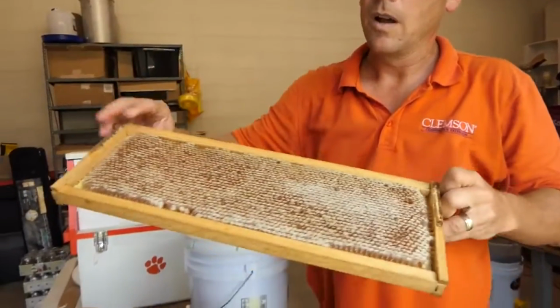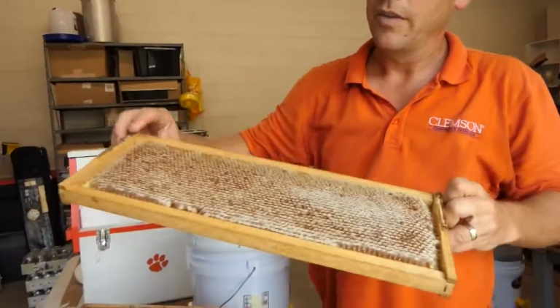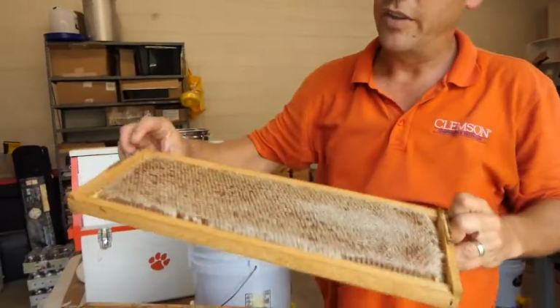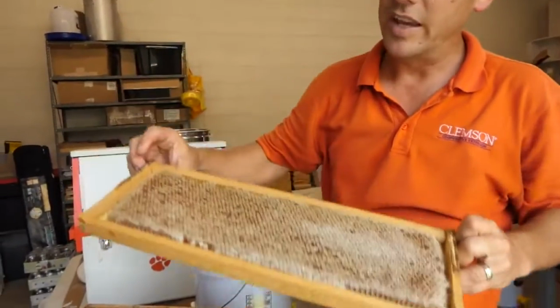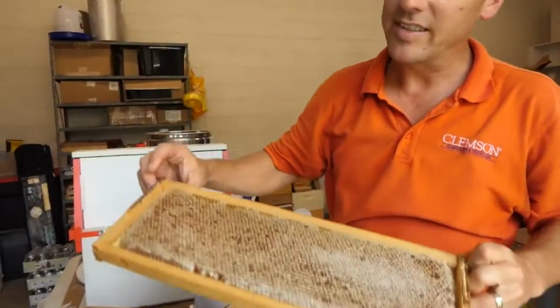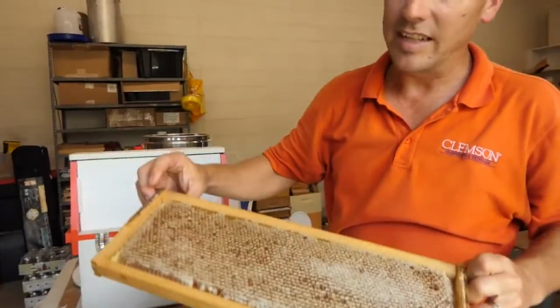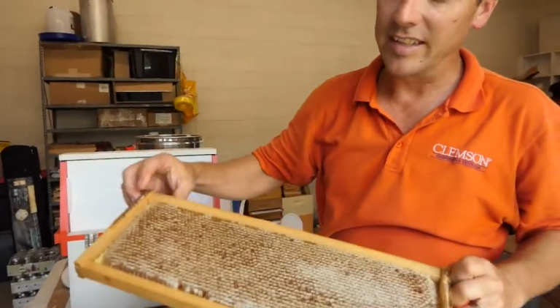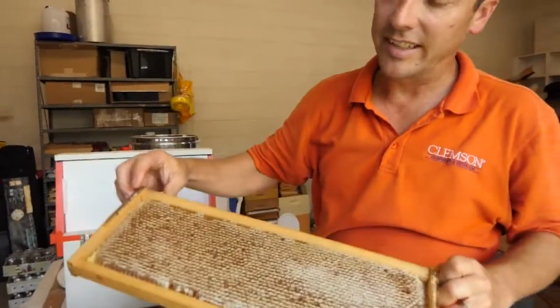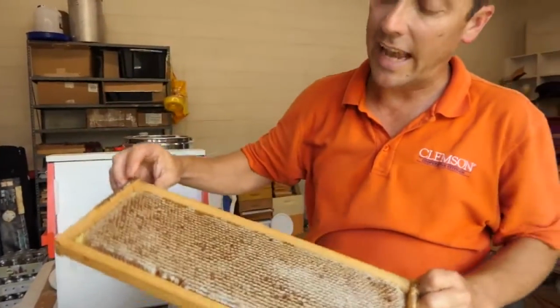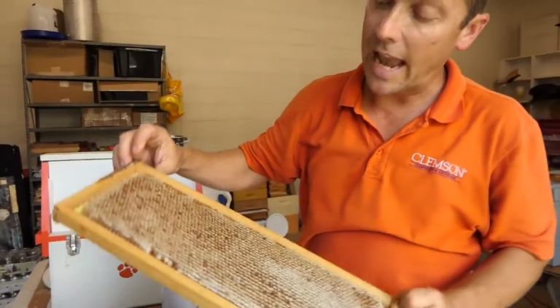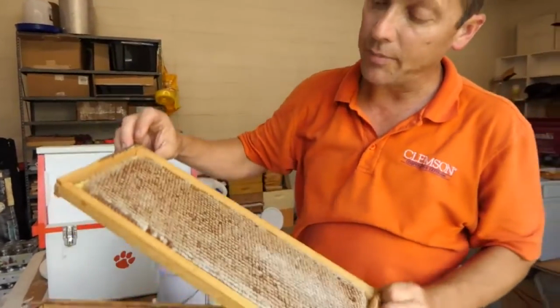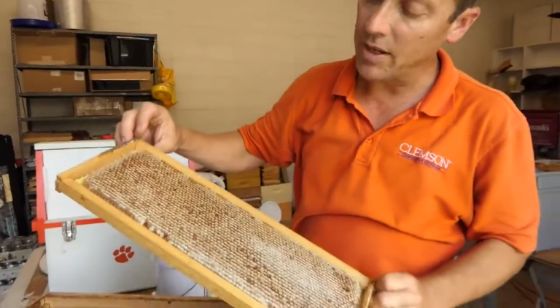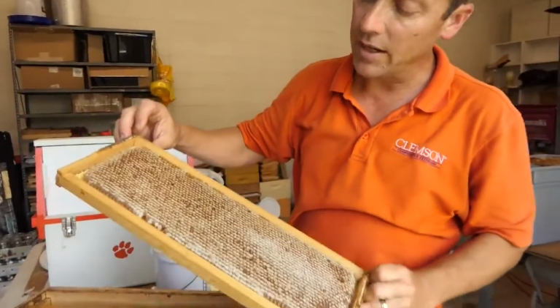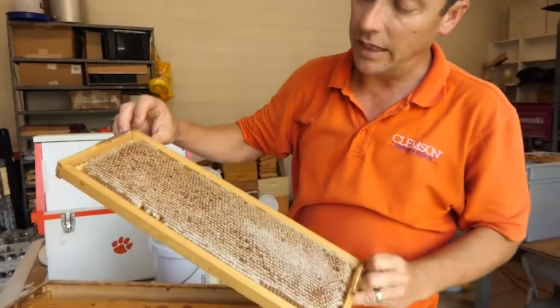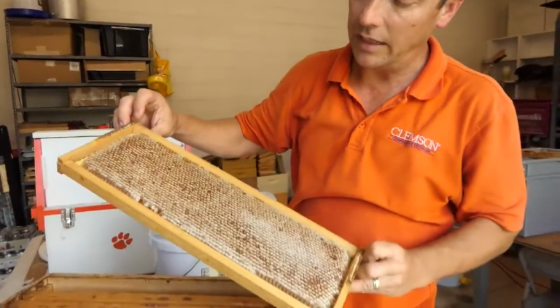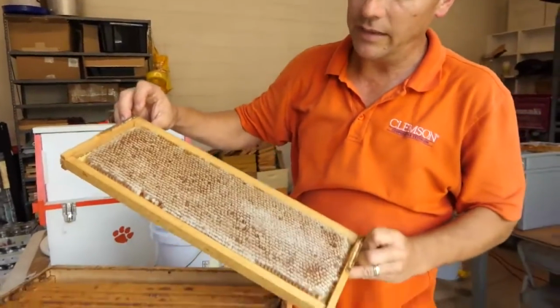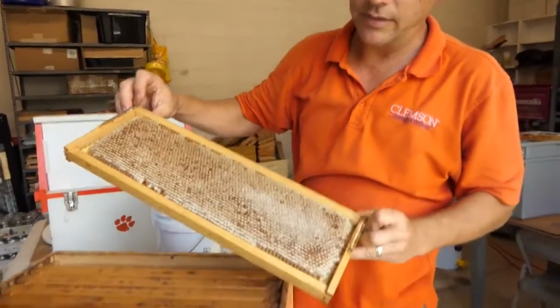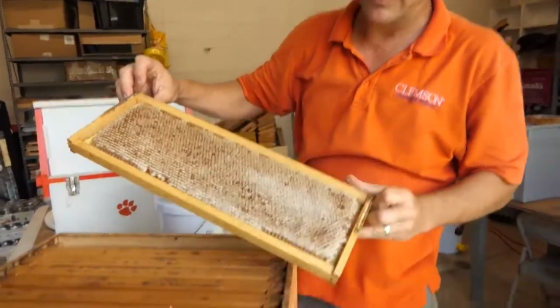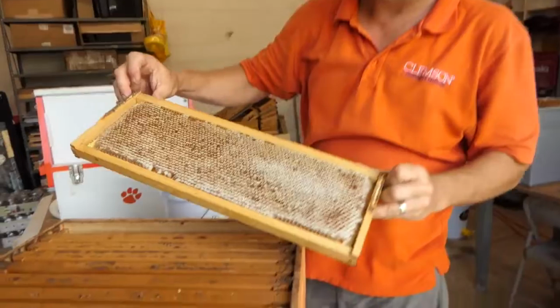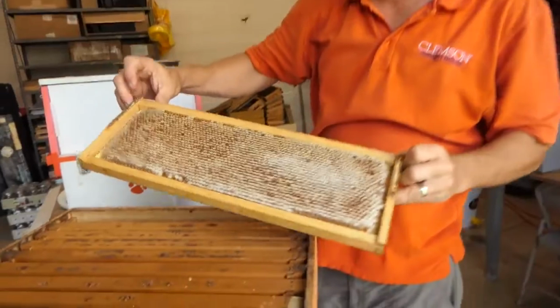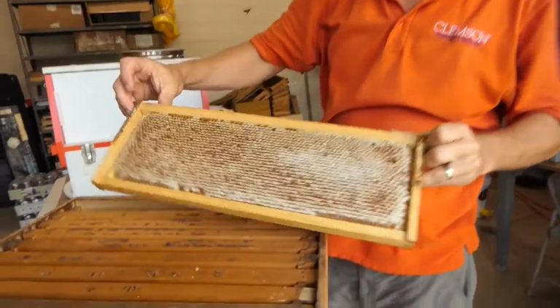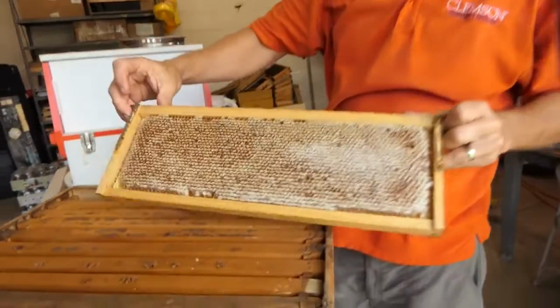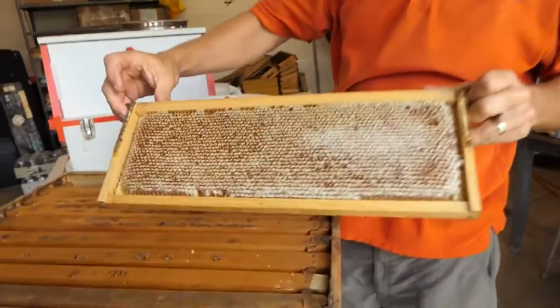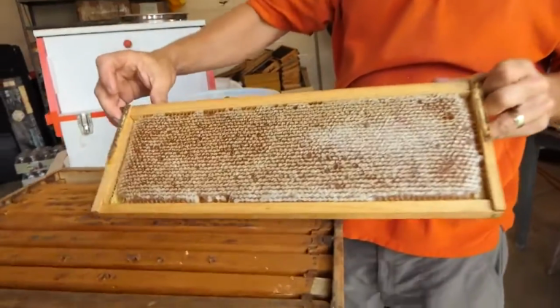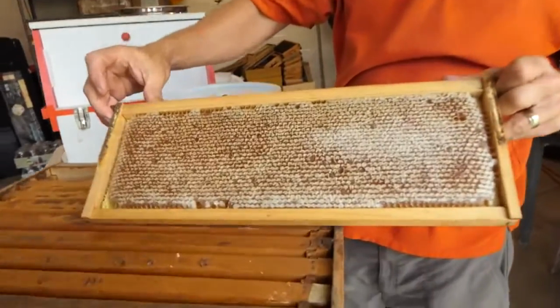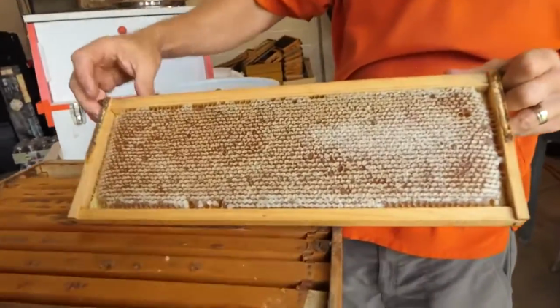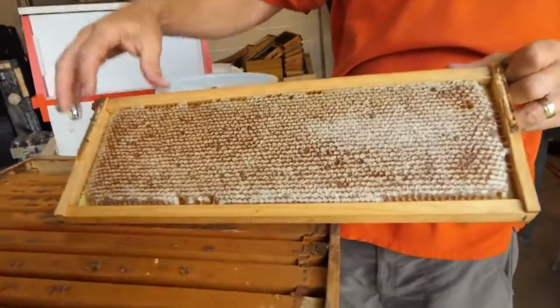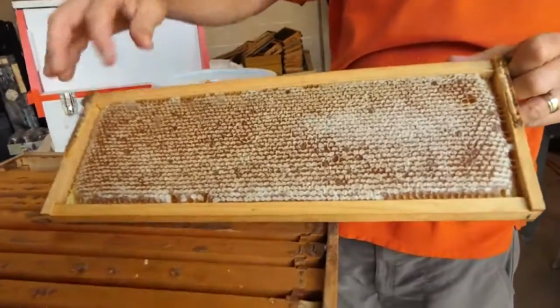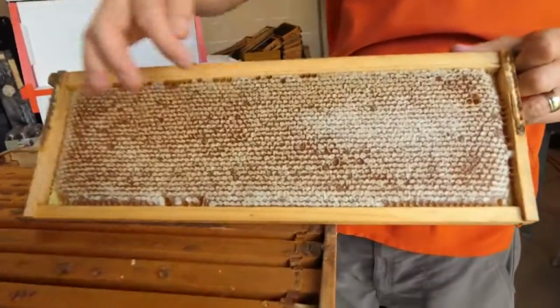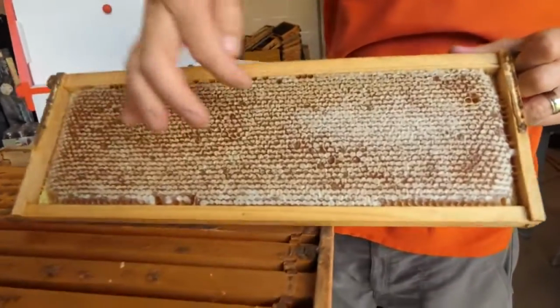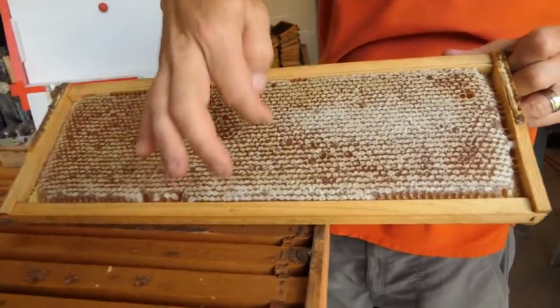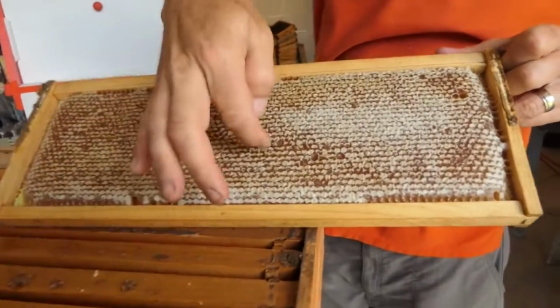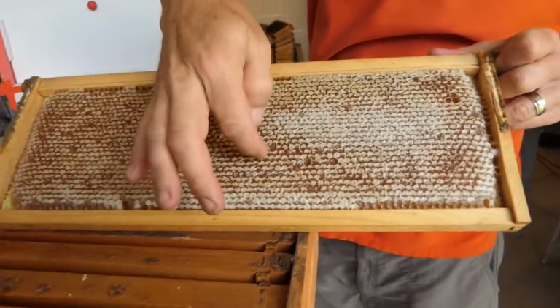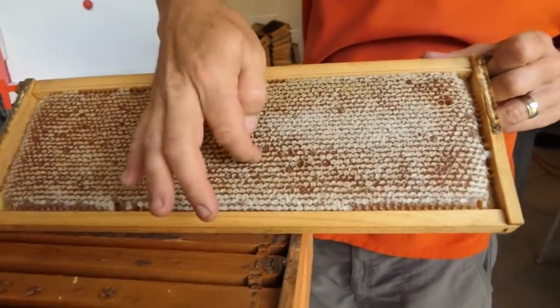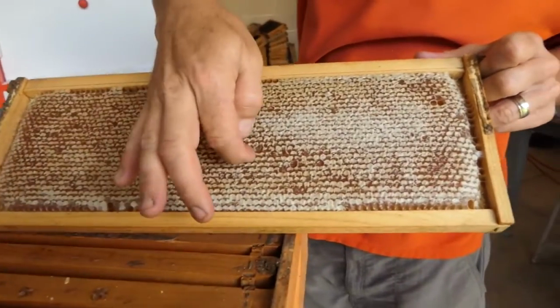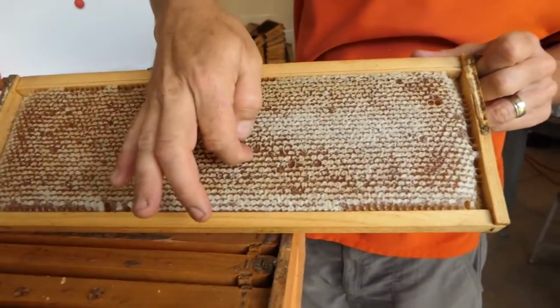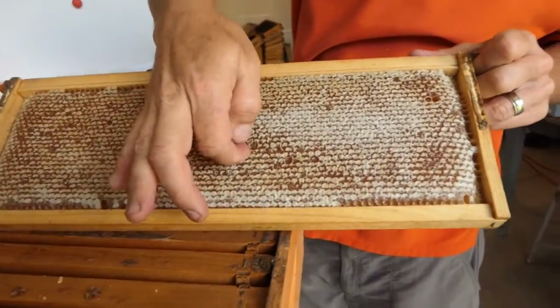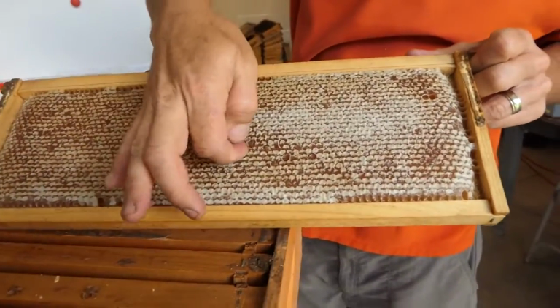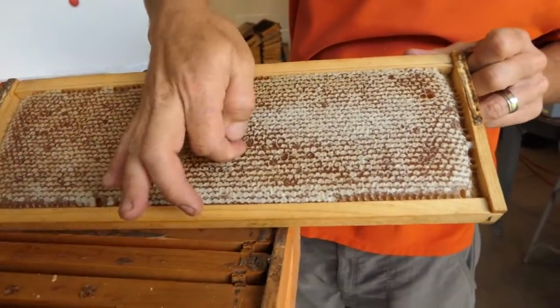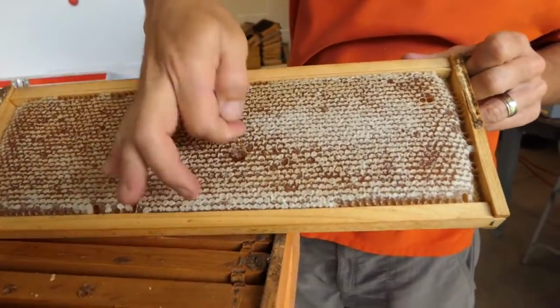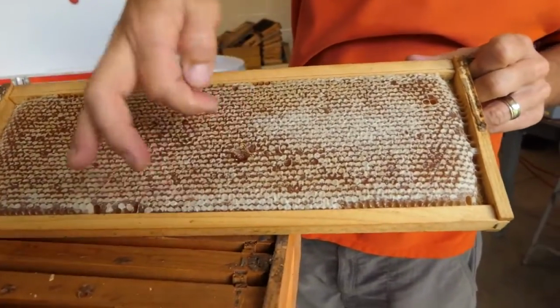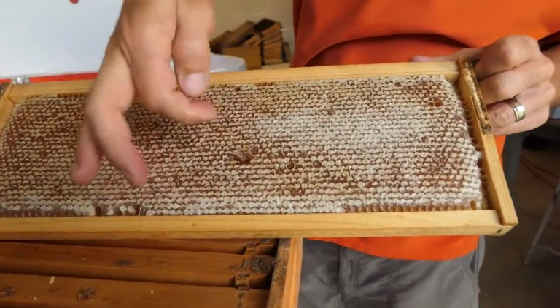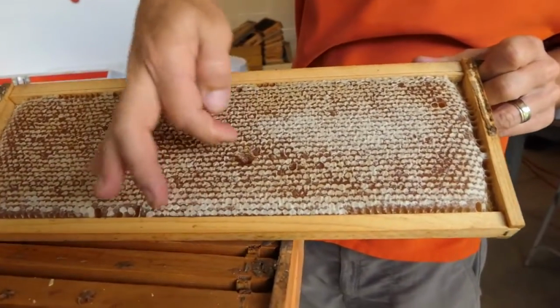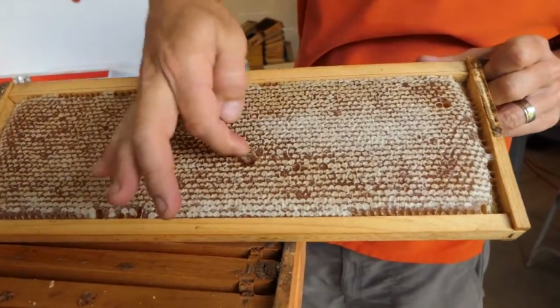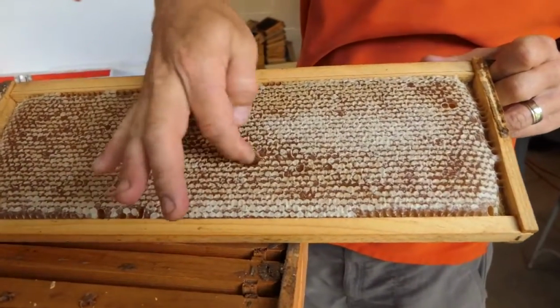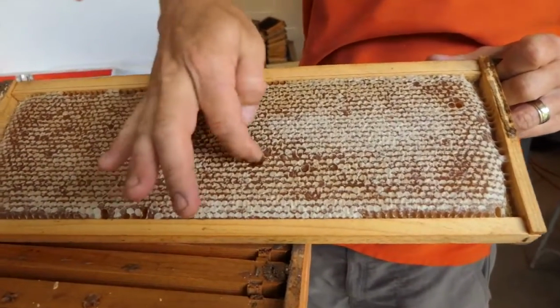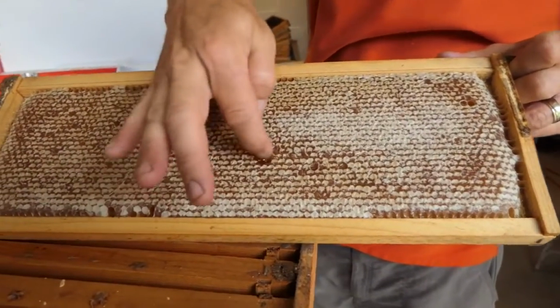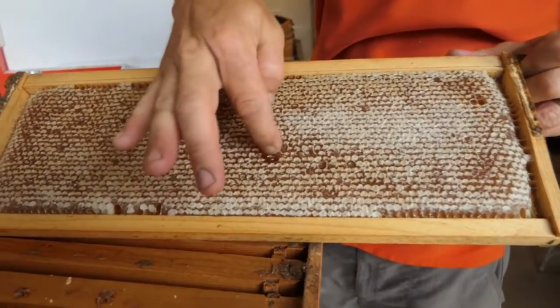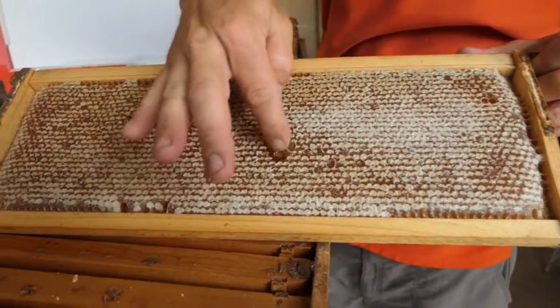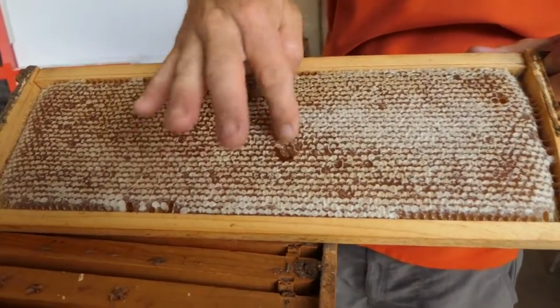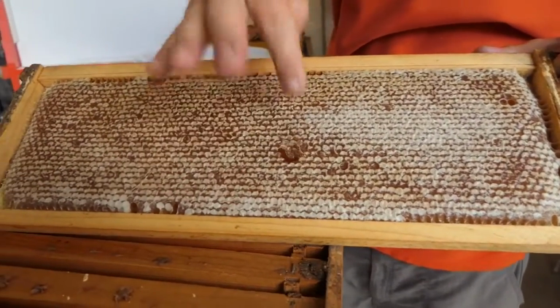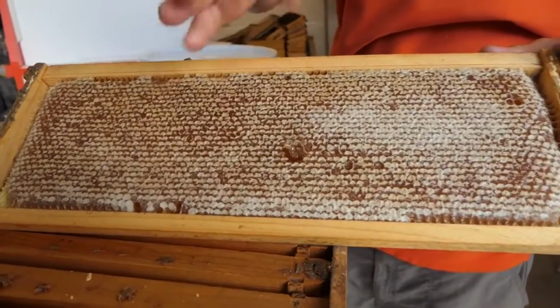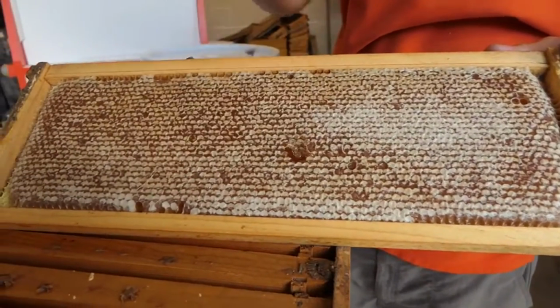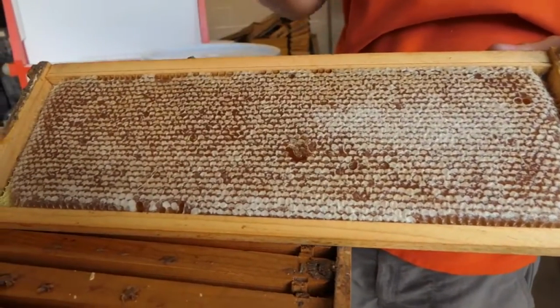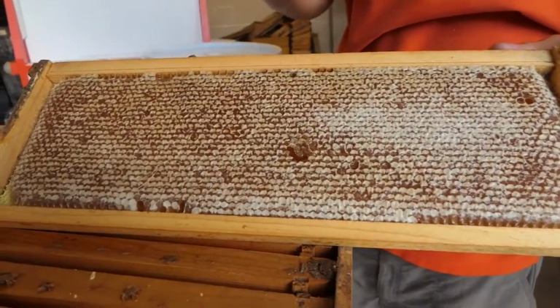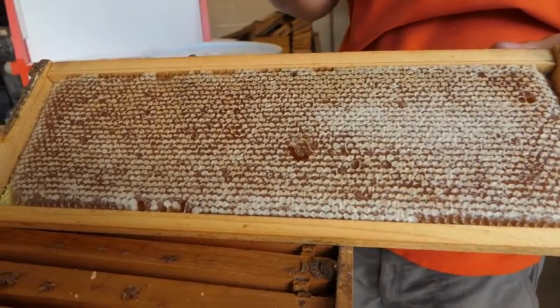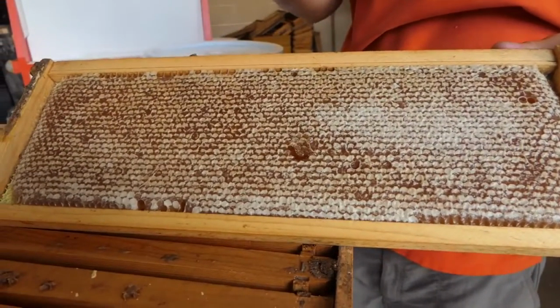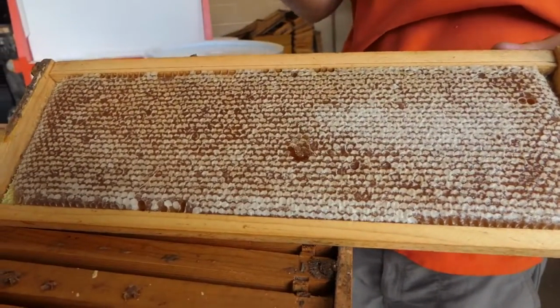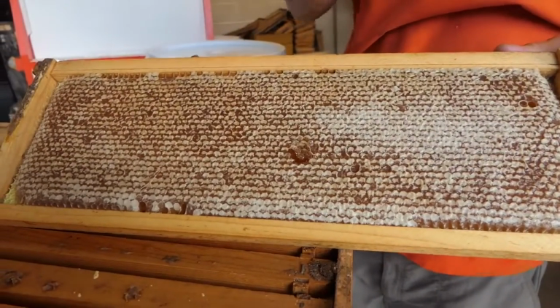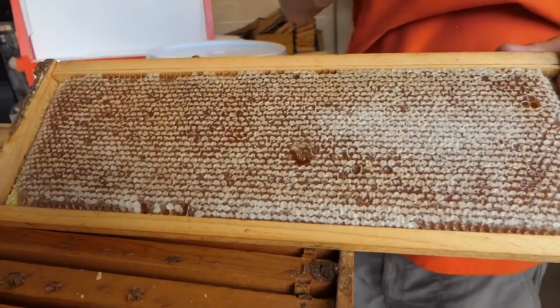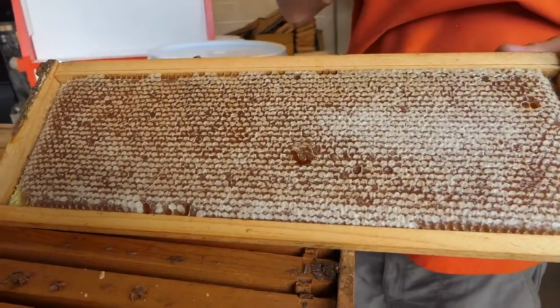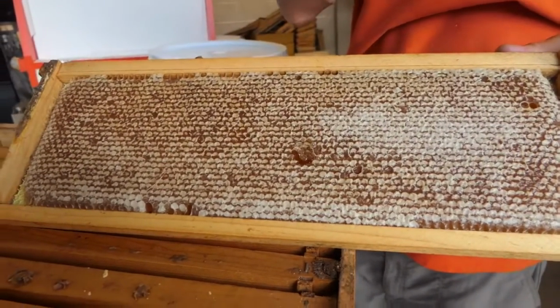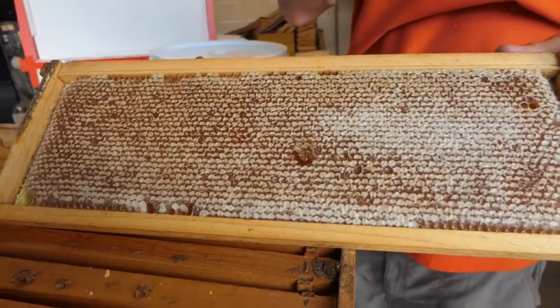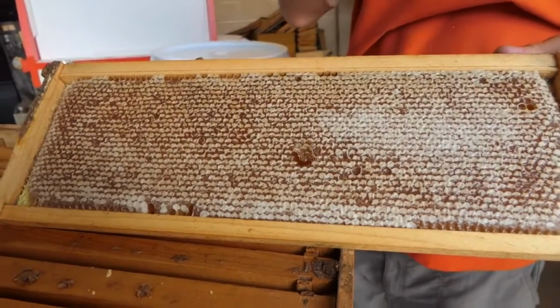This is capped honey. If we actually just break open the cappings, you will see that there's honey underneath.